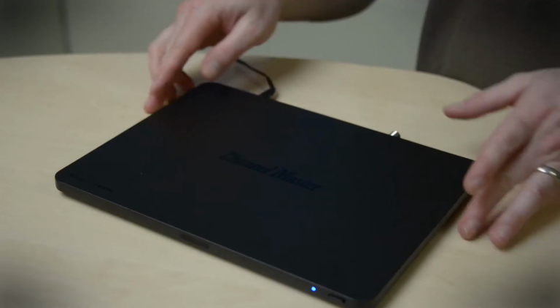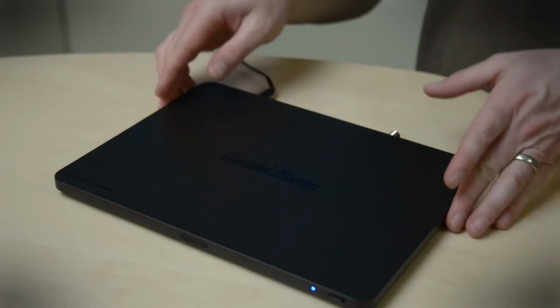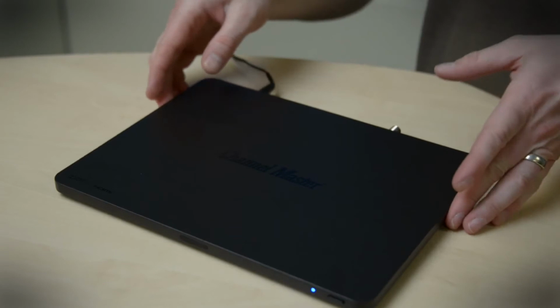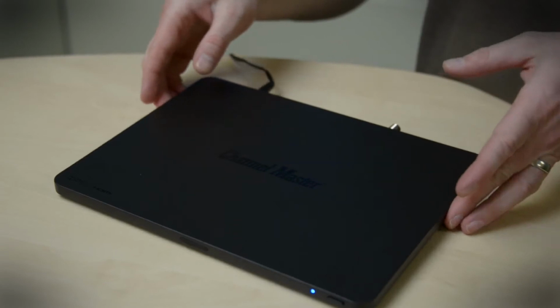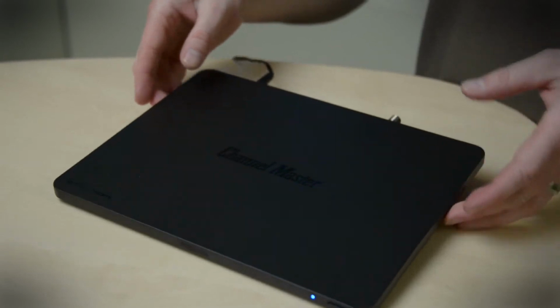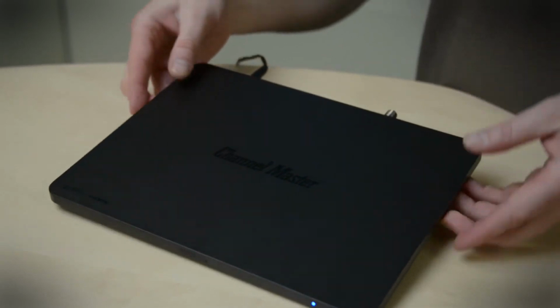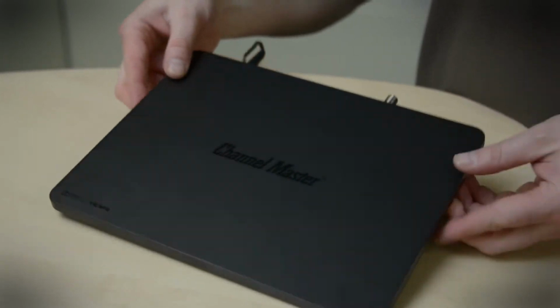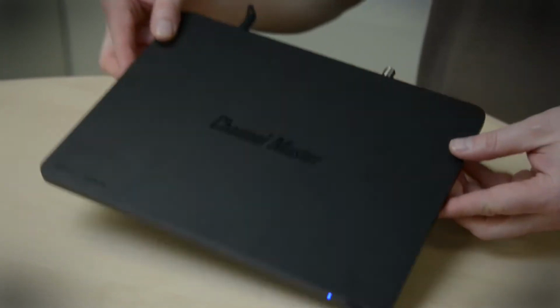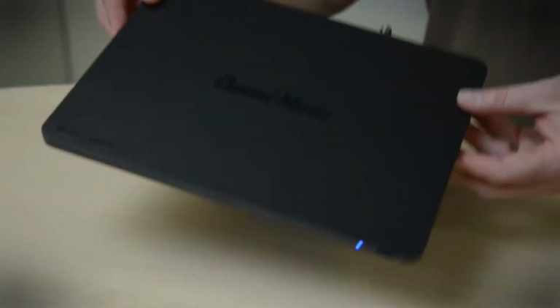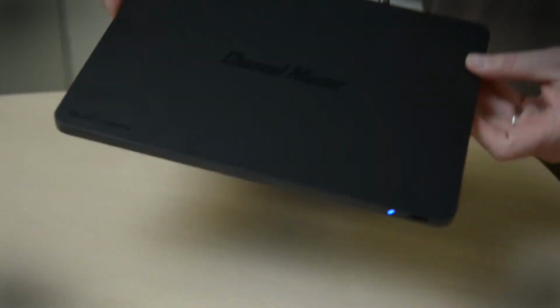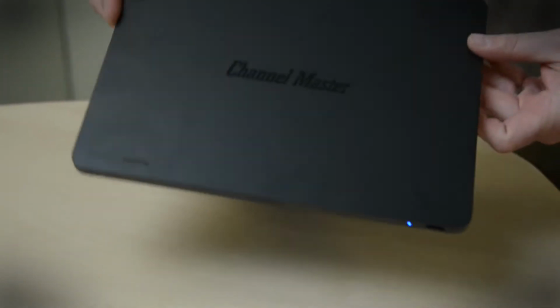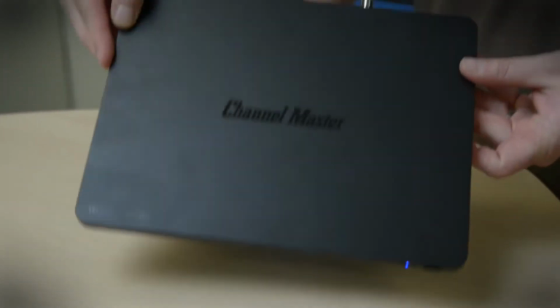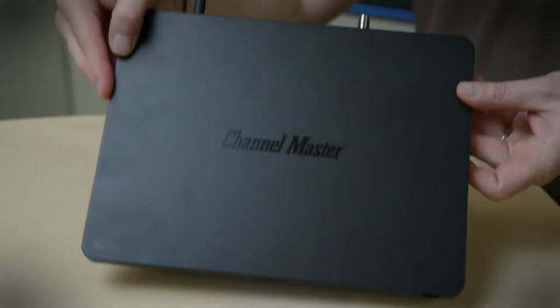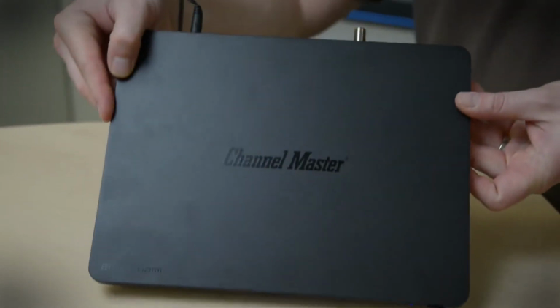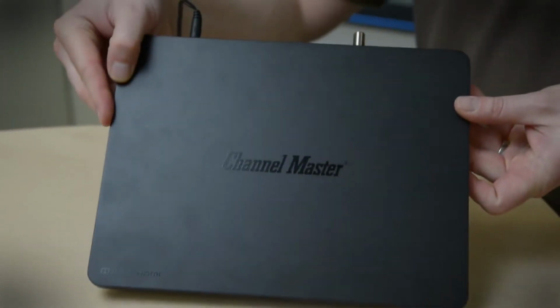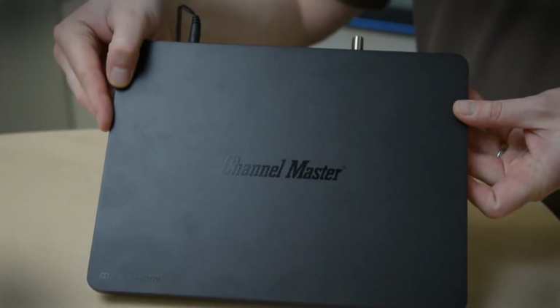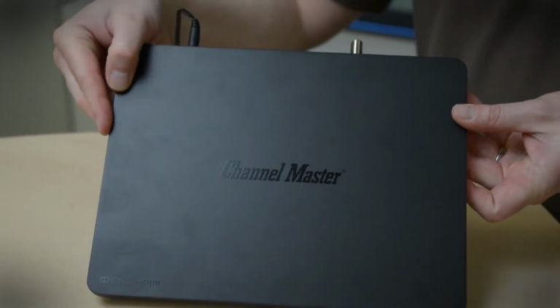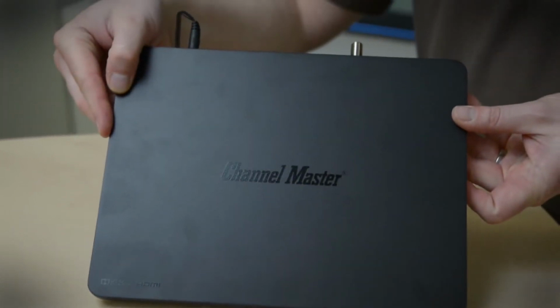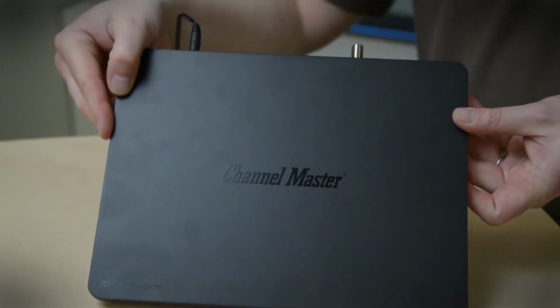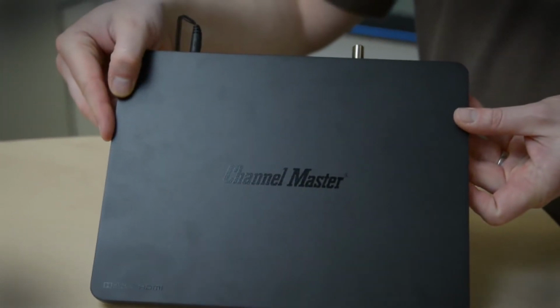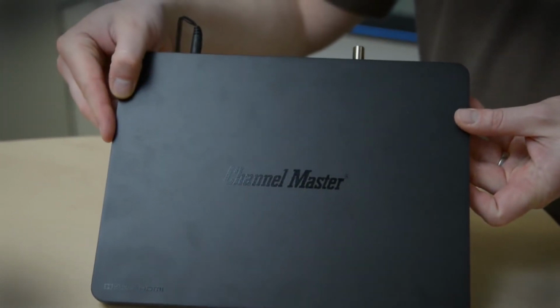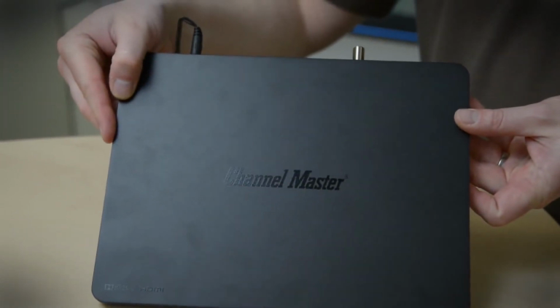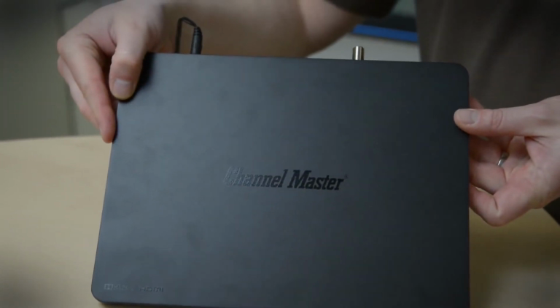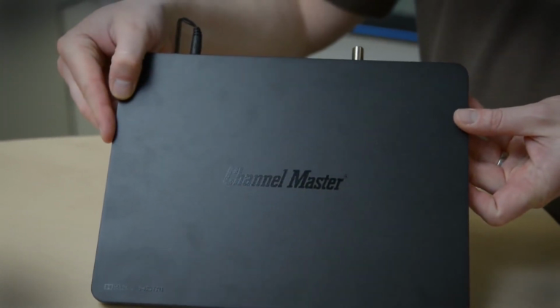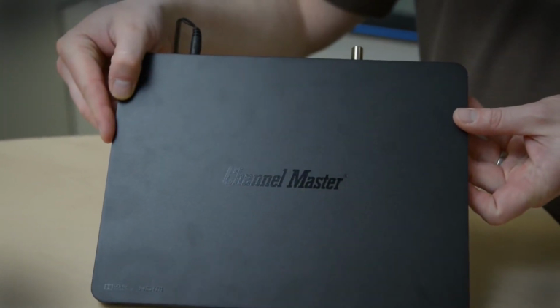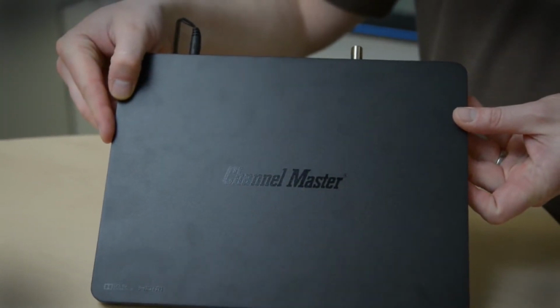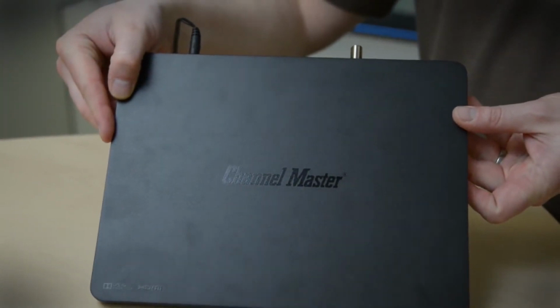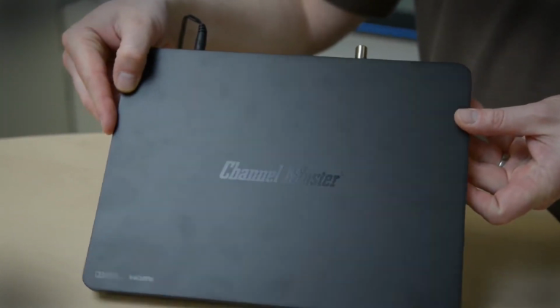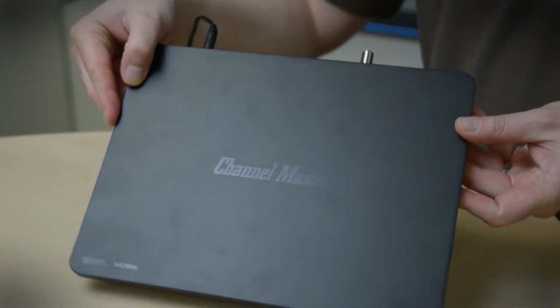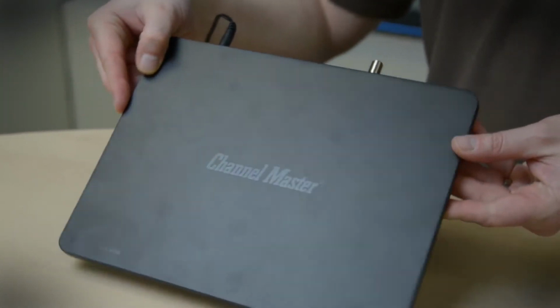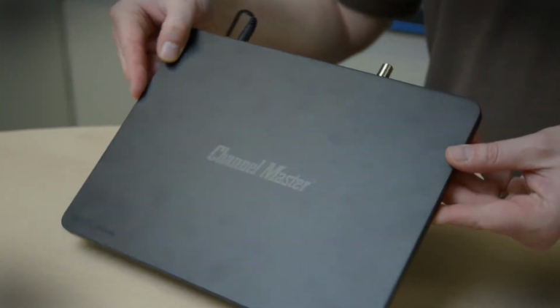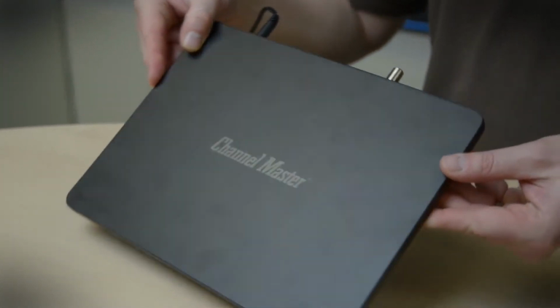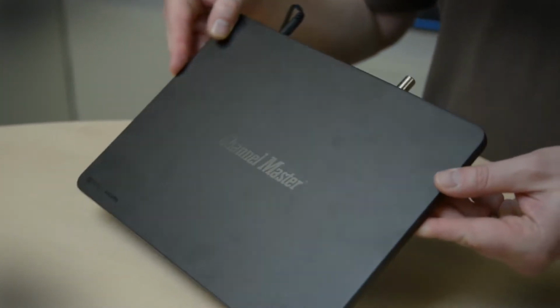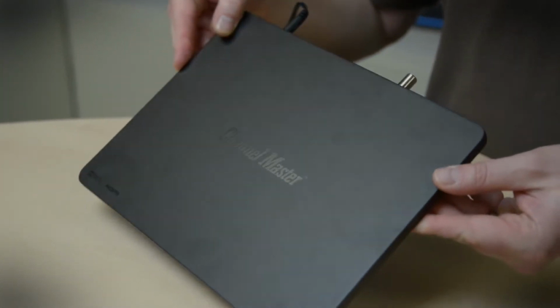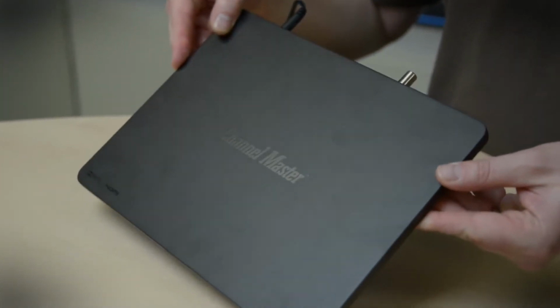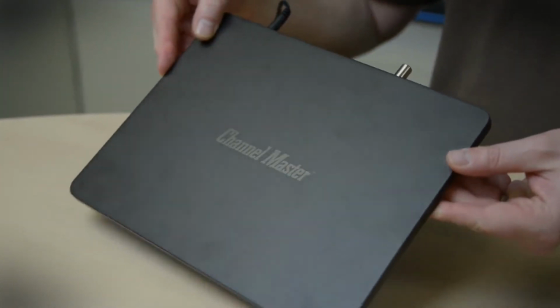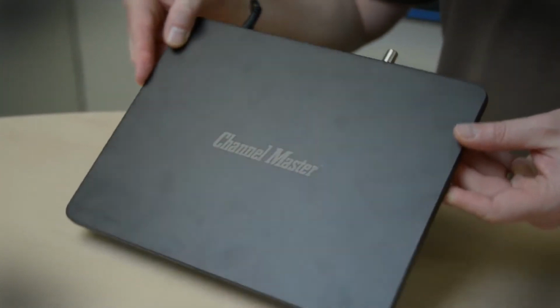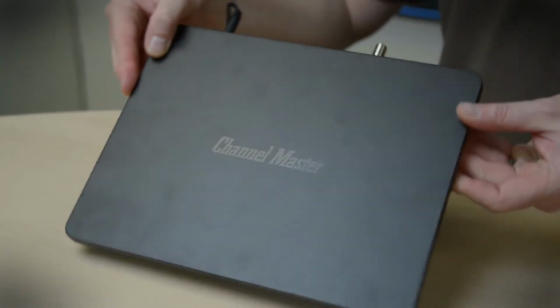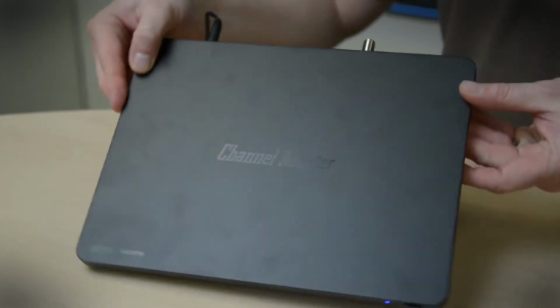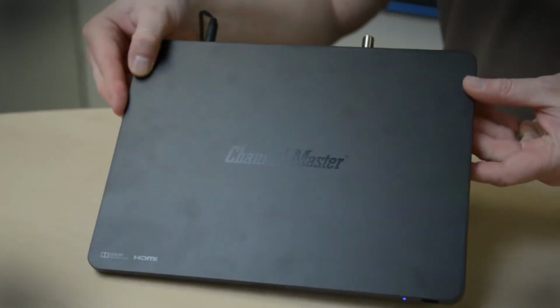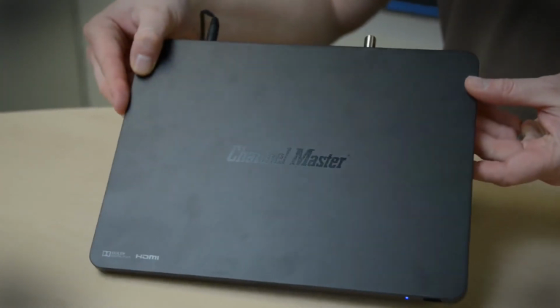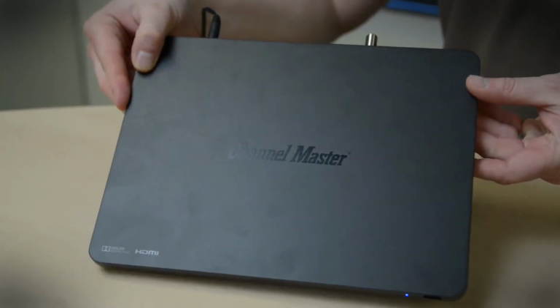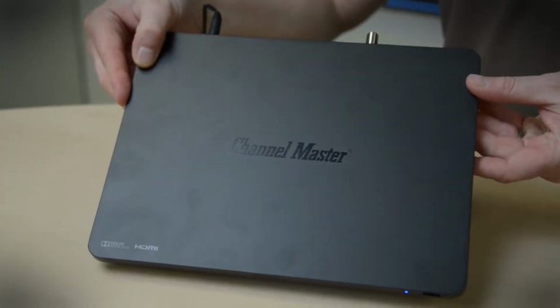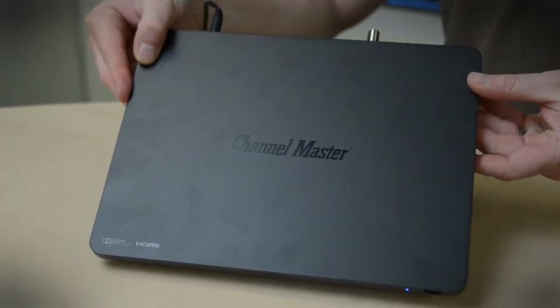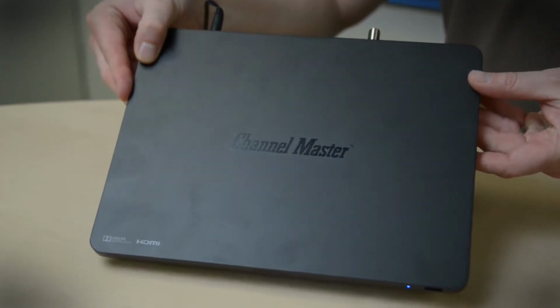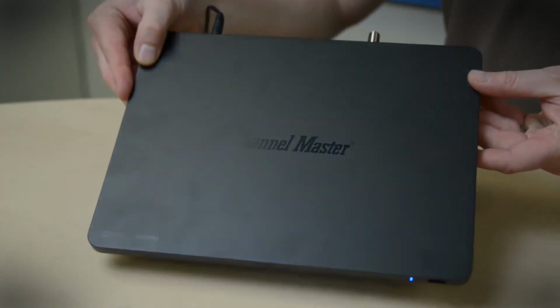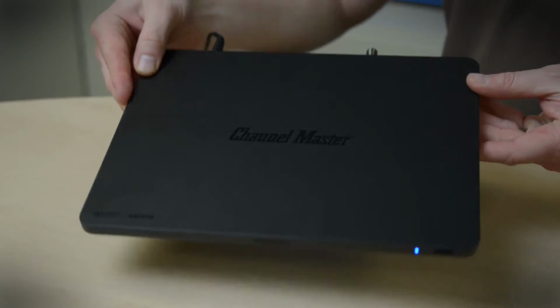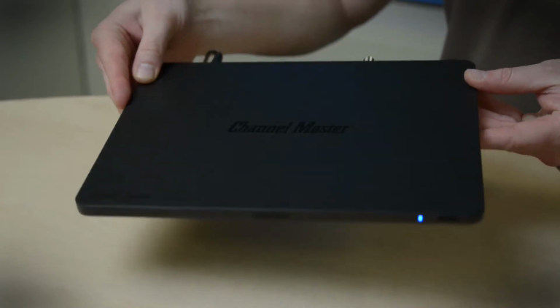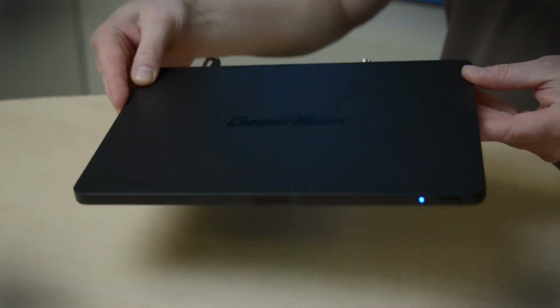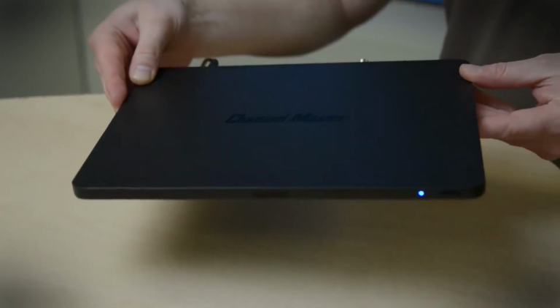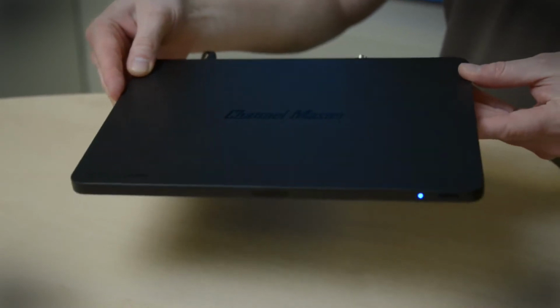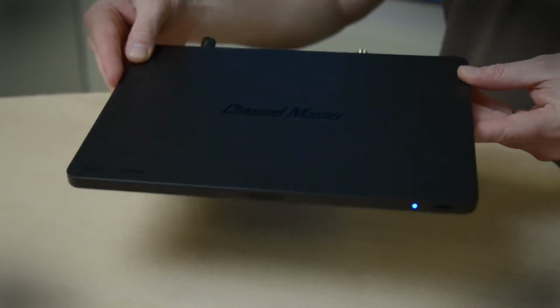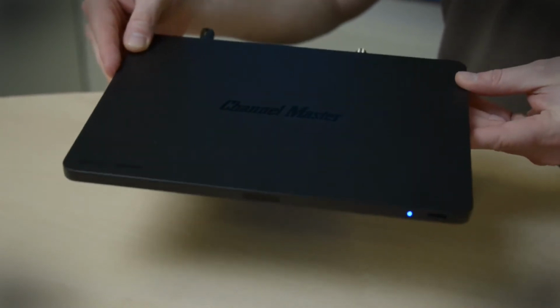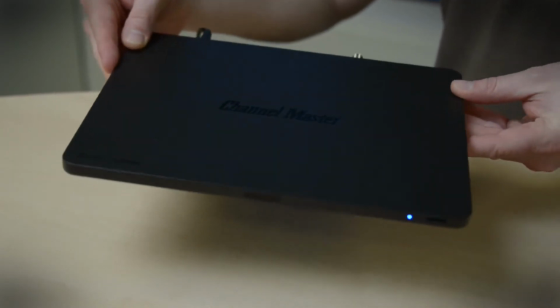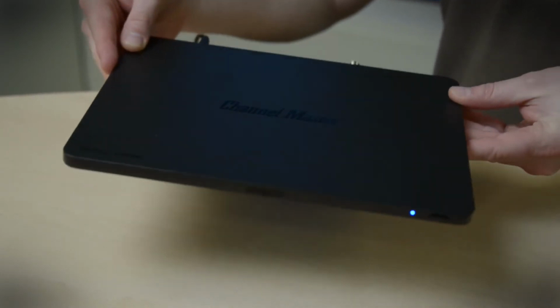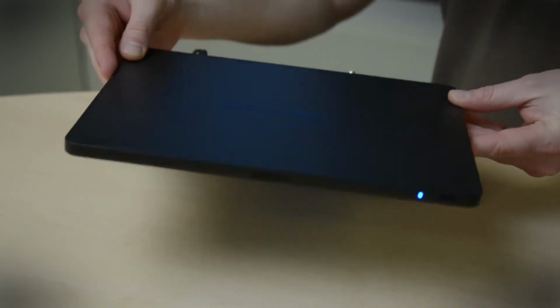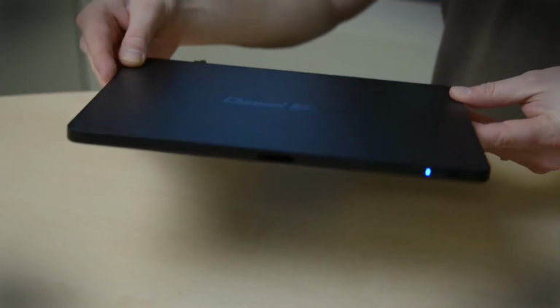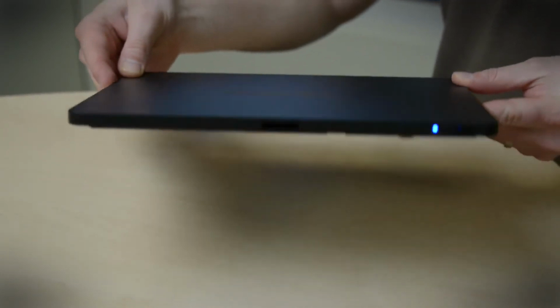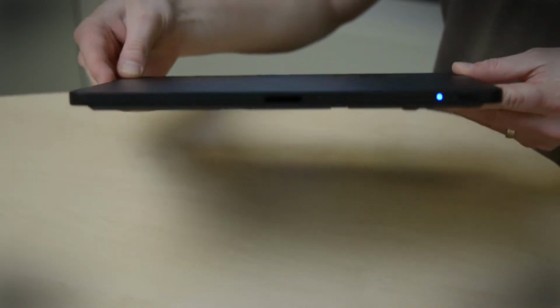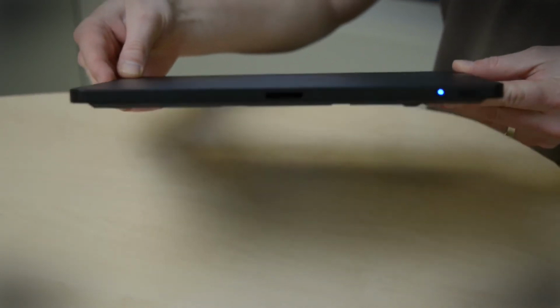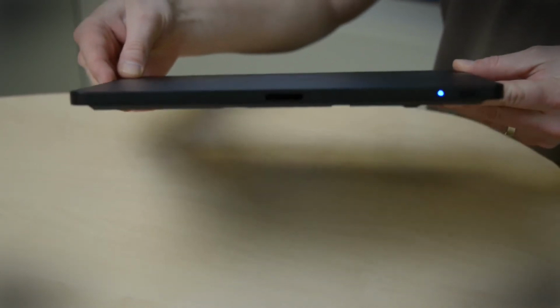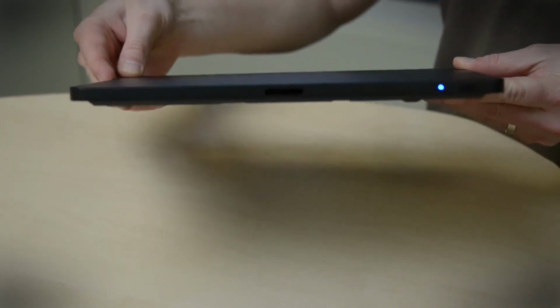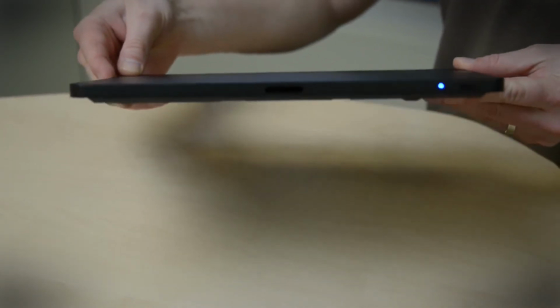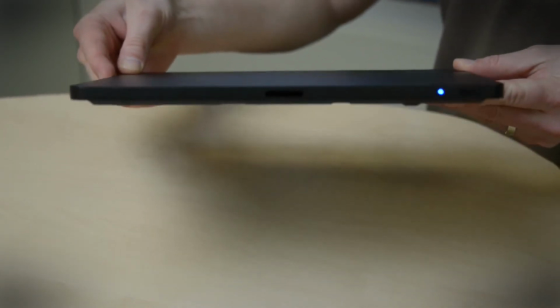That's why Channel Master created the Channel Master DVR Plus. It's a two-tuner DVR that records HD off your HD antenna.